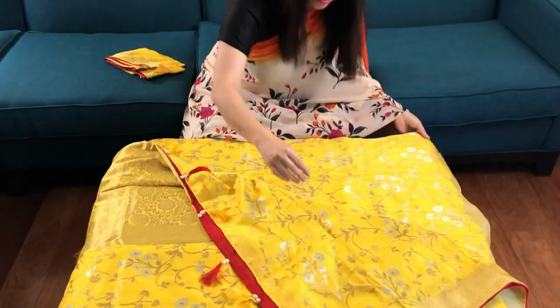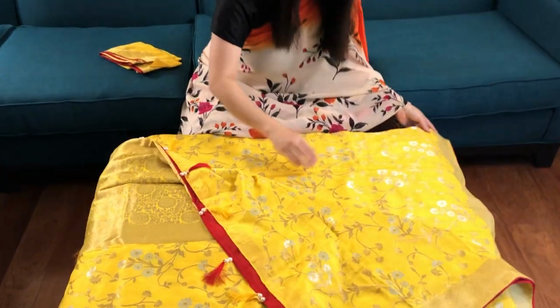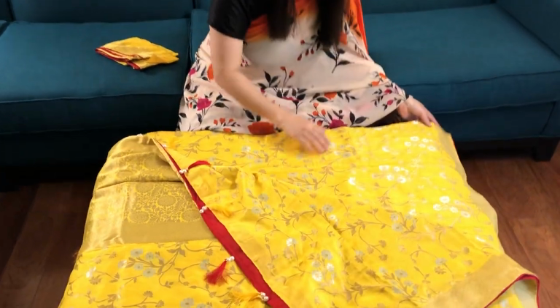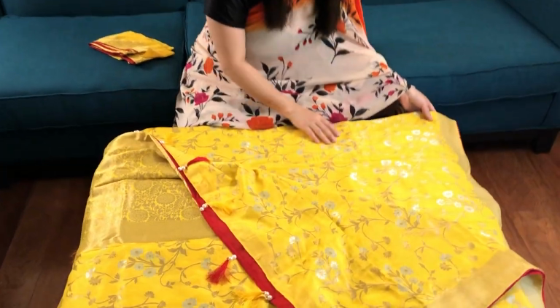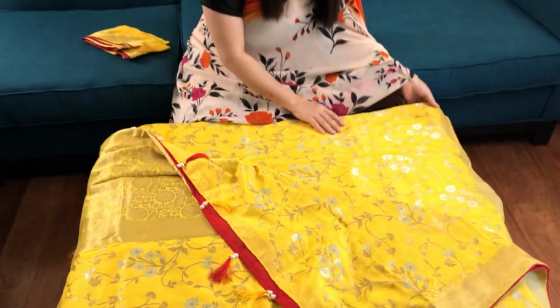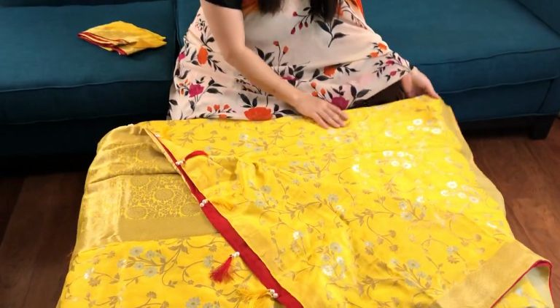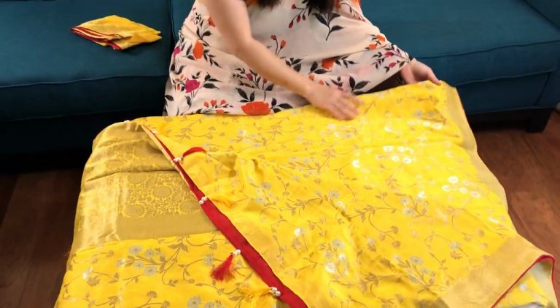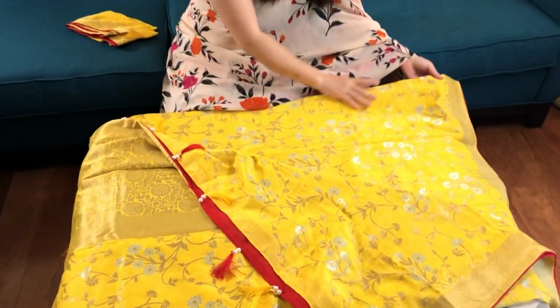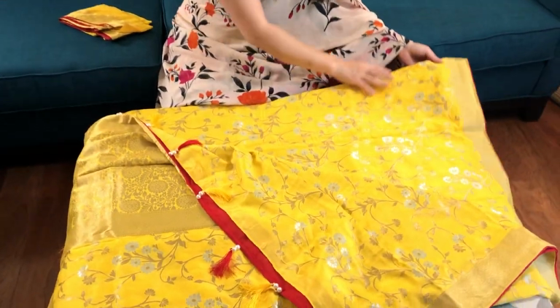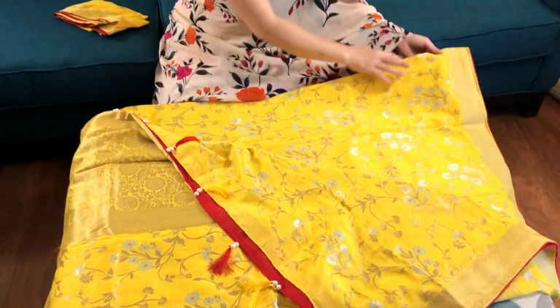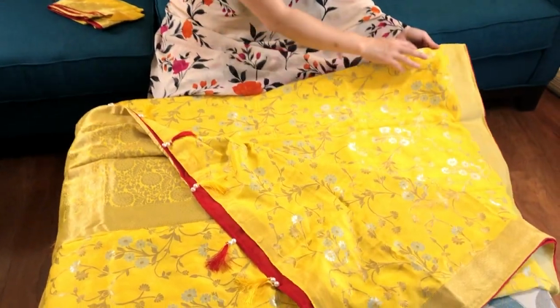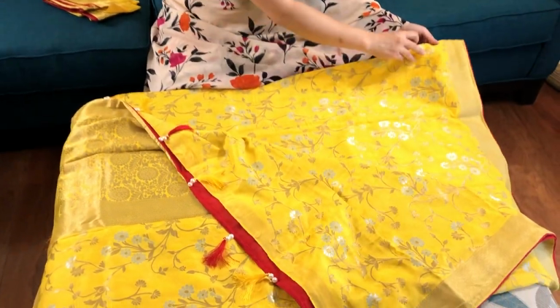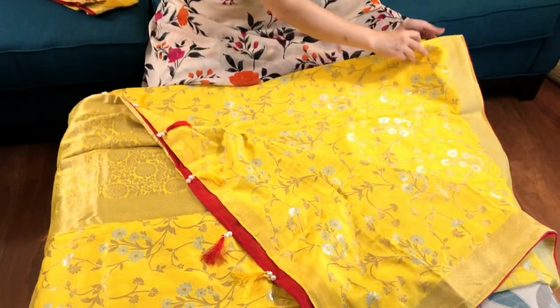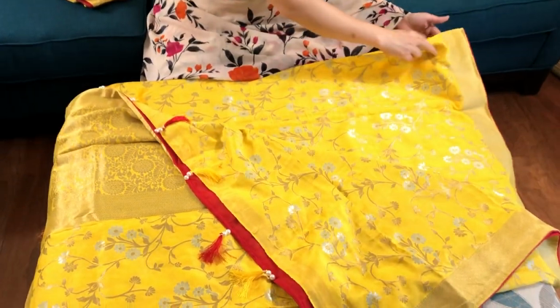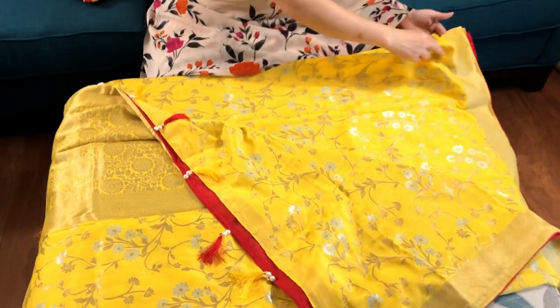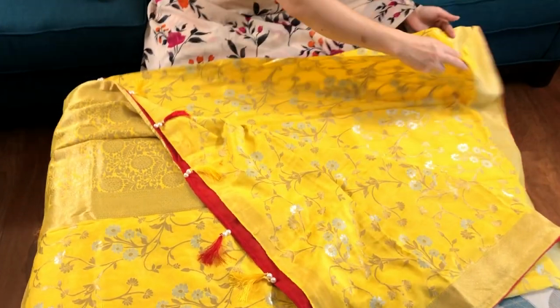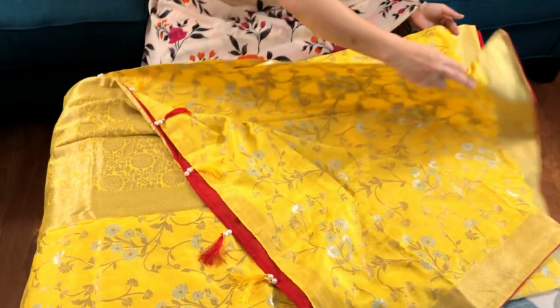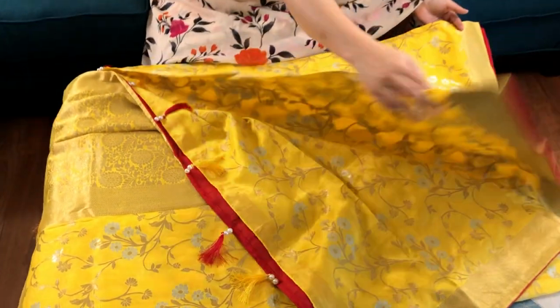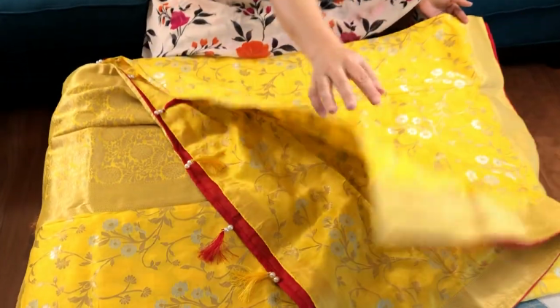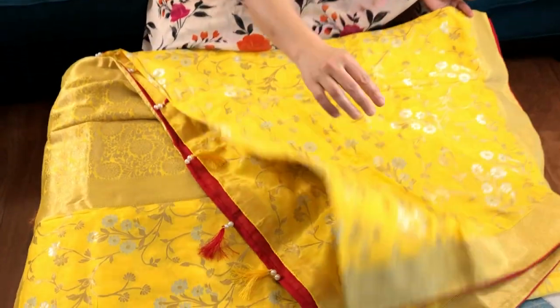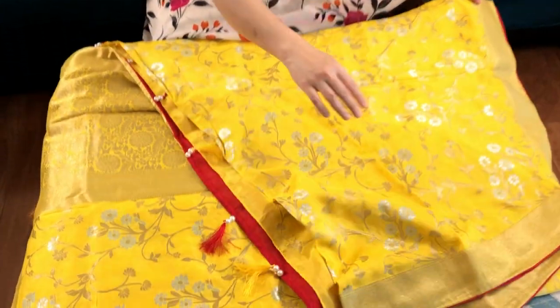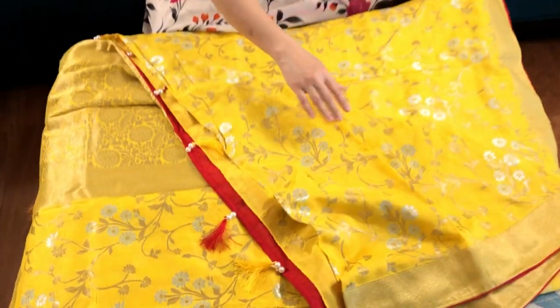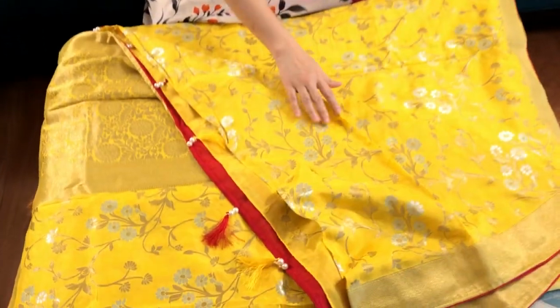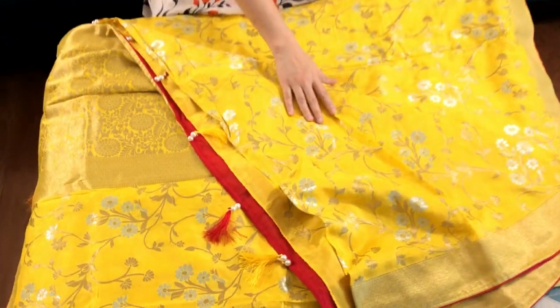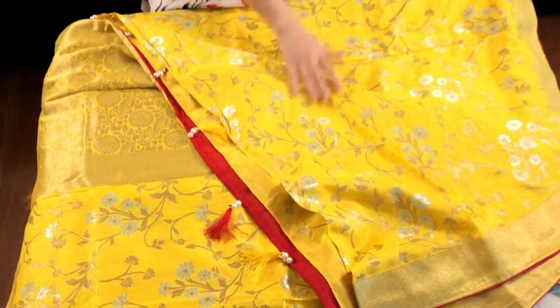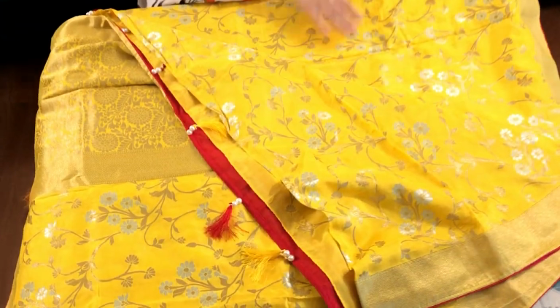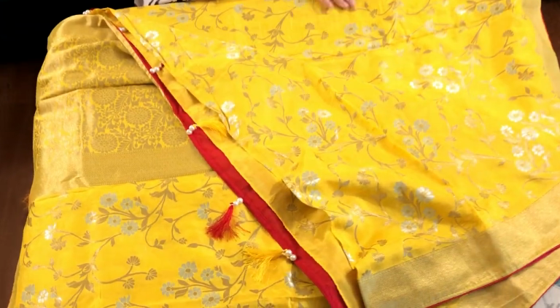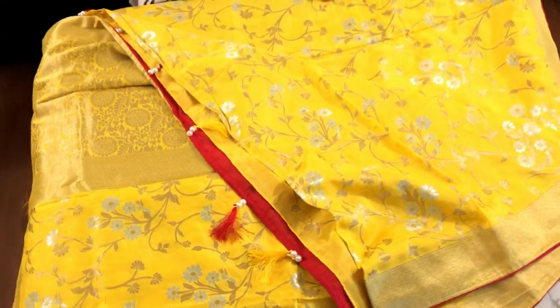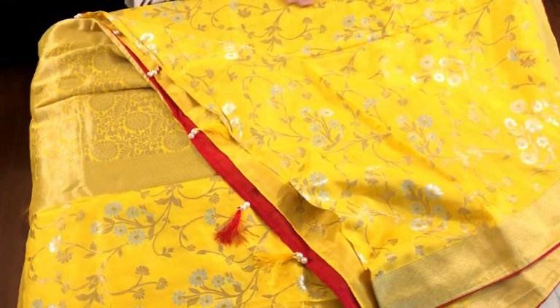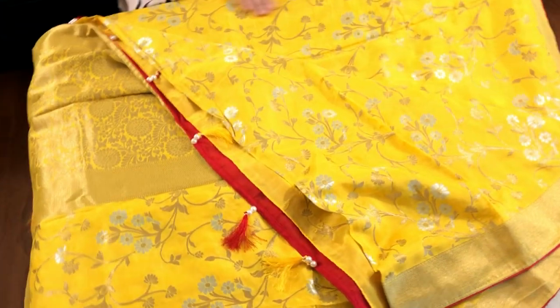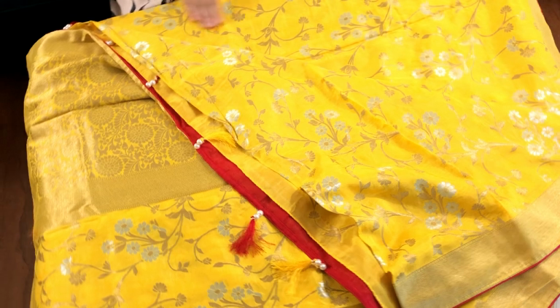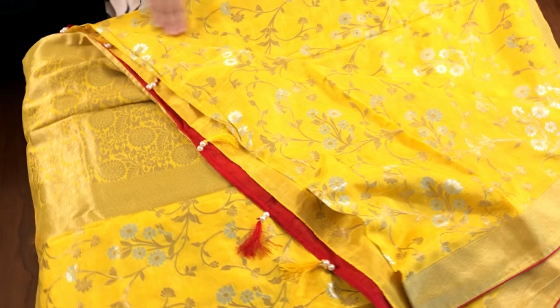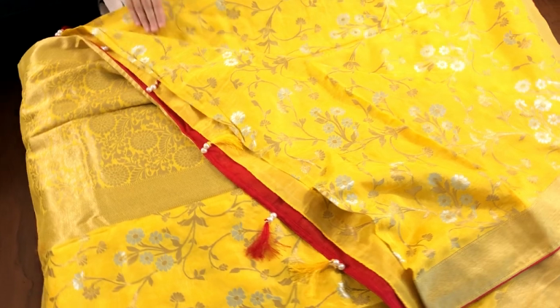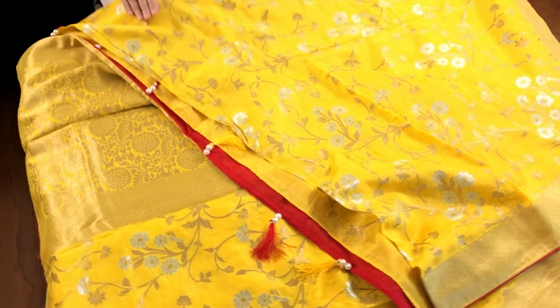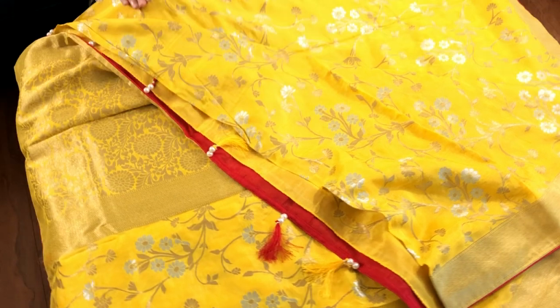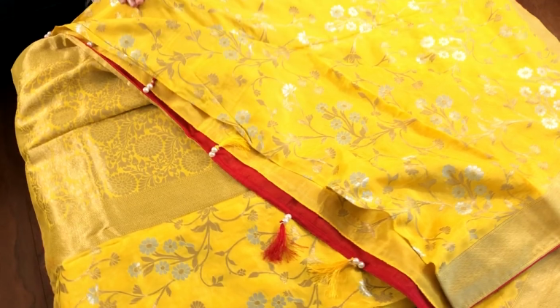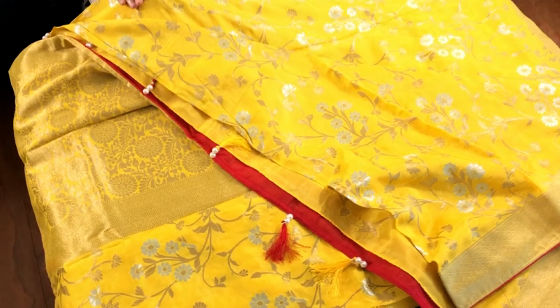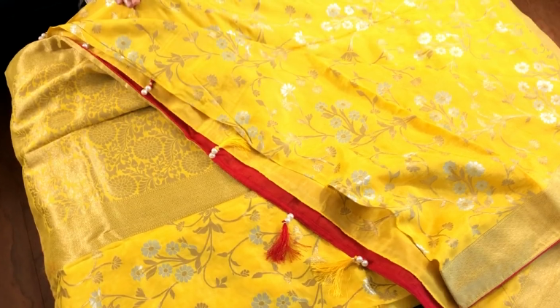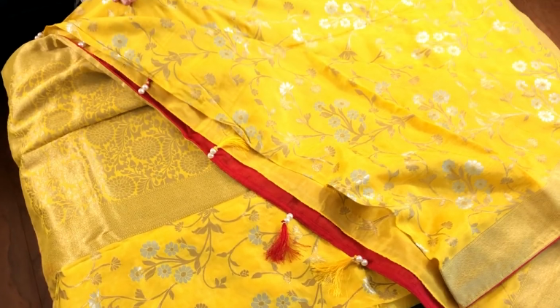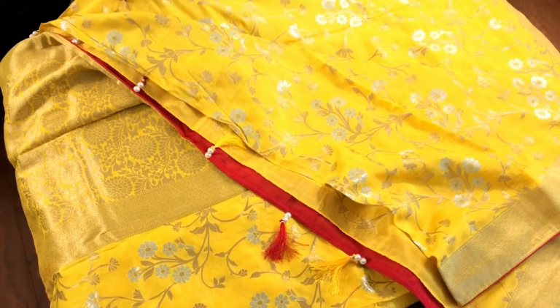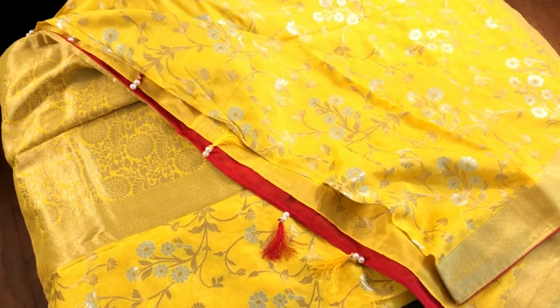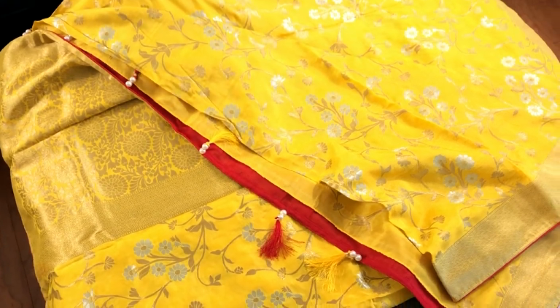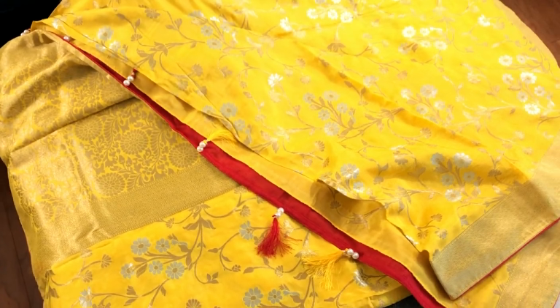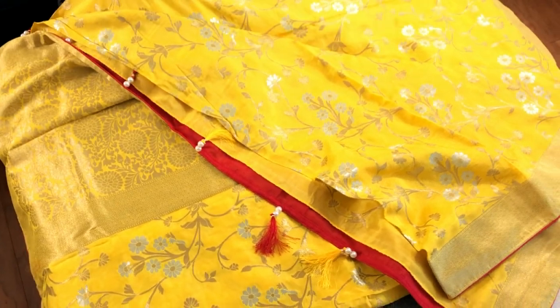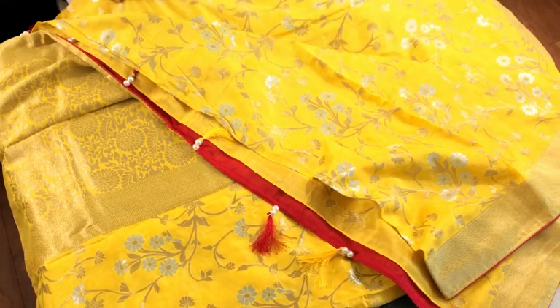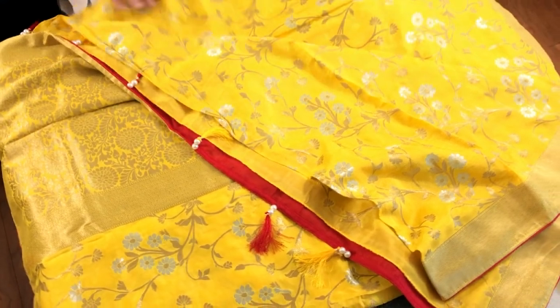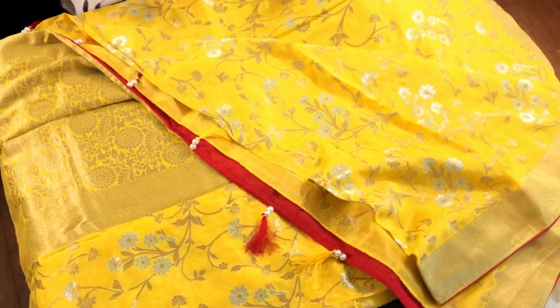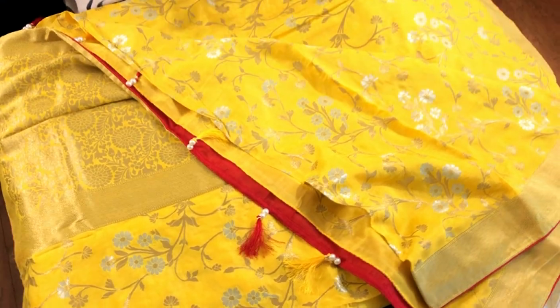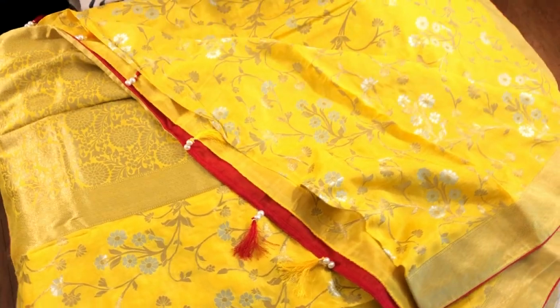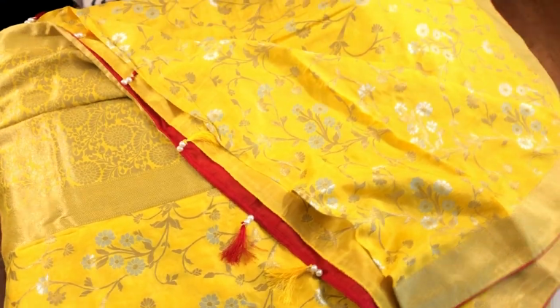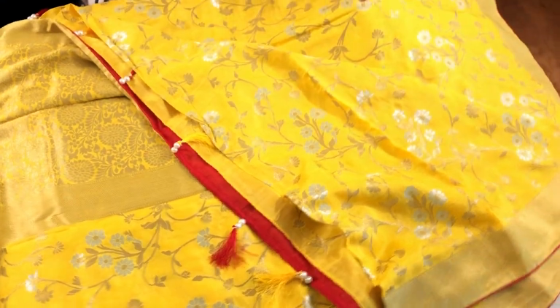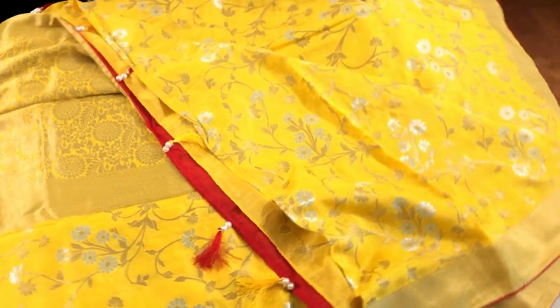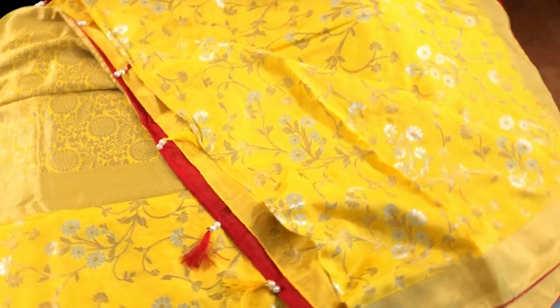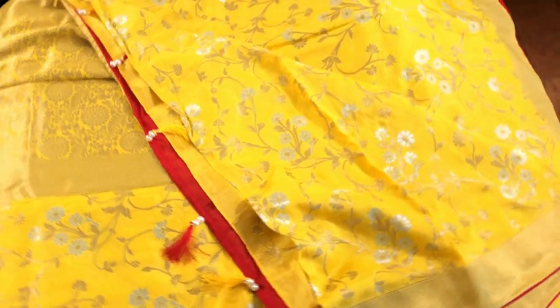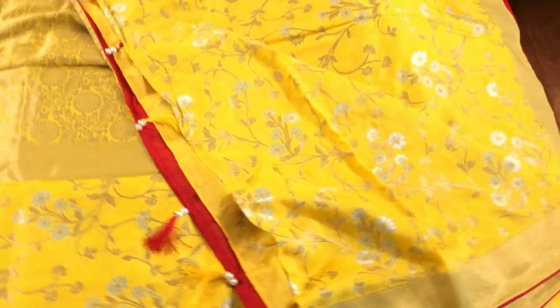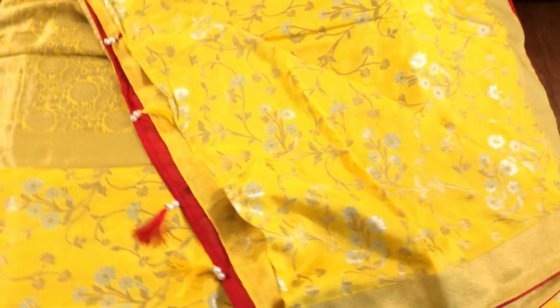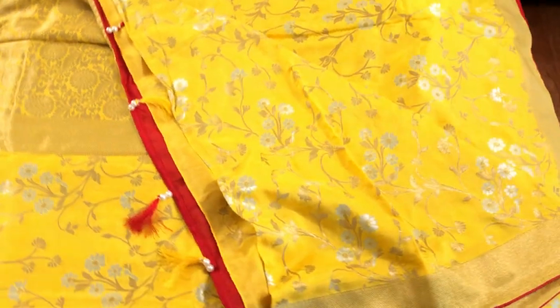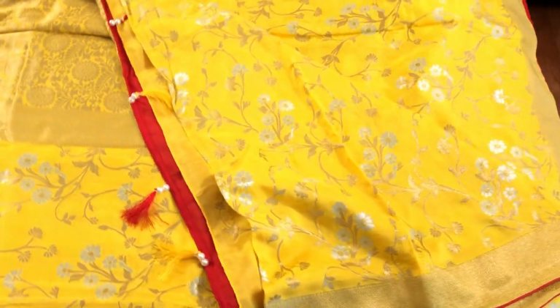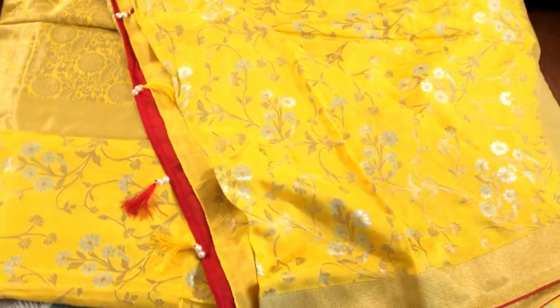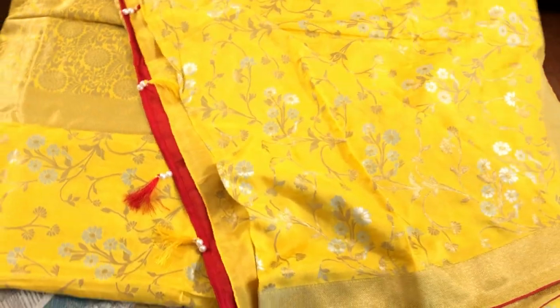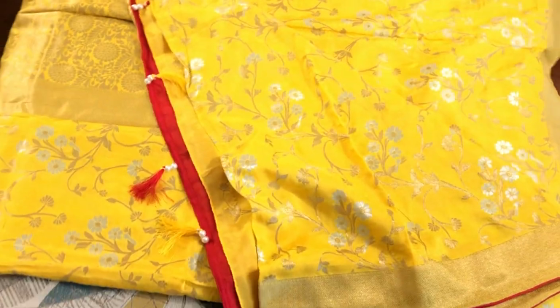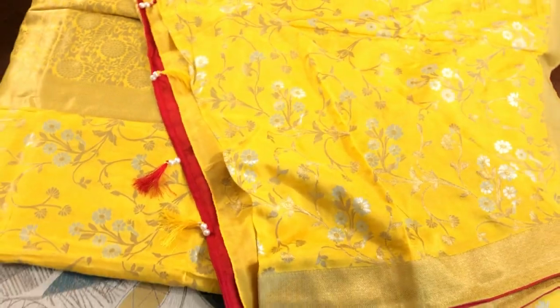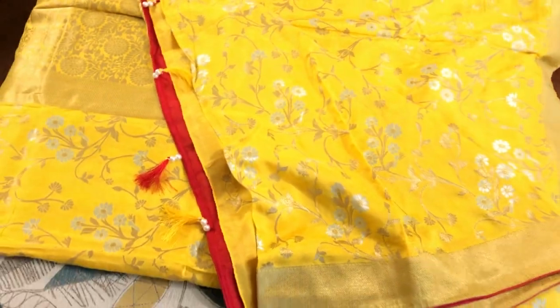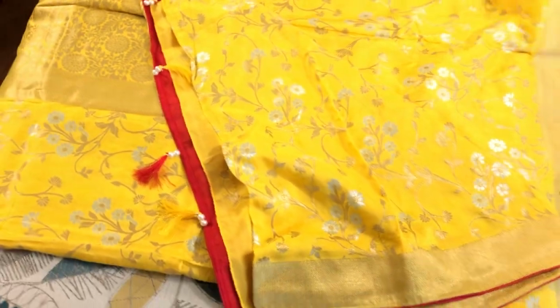This is the body of the saree and this work is all over the body. You can see the gold and silver work all over the body.